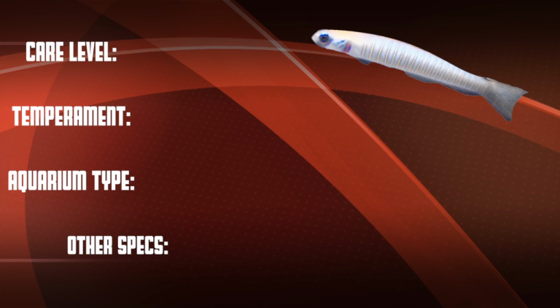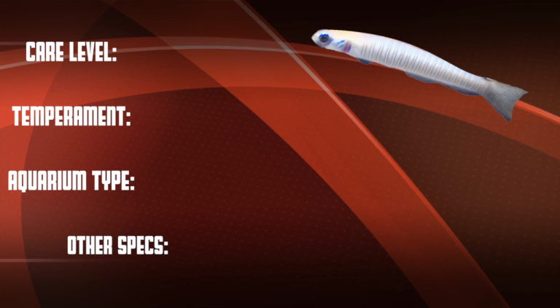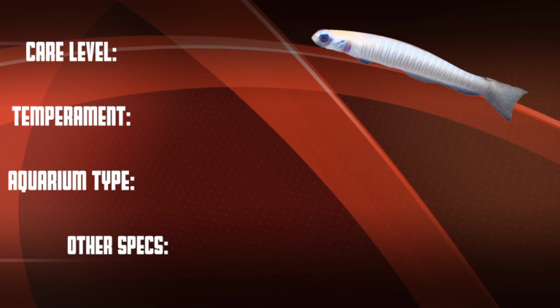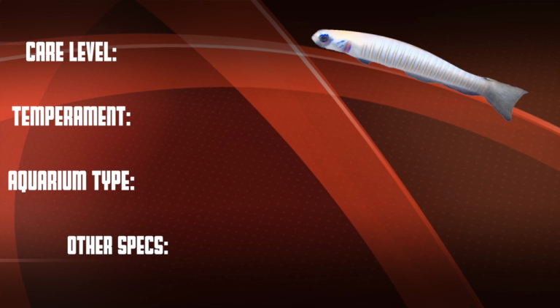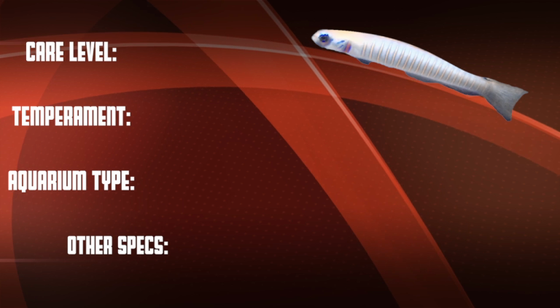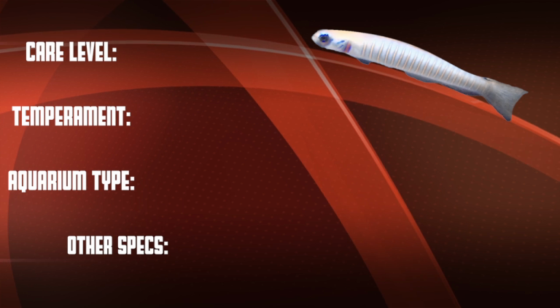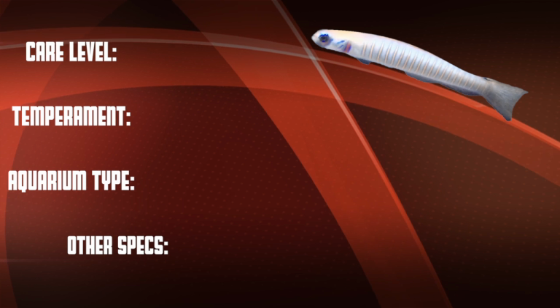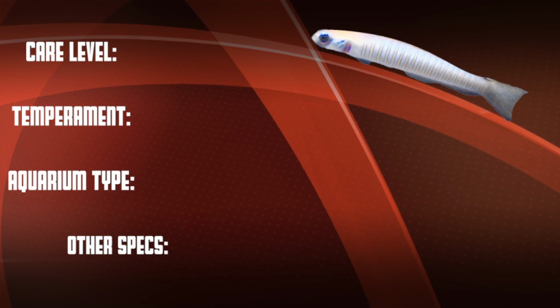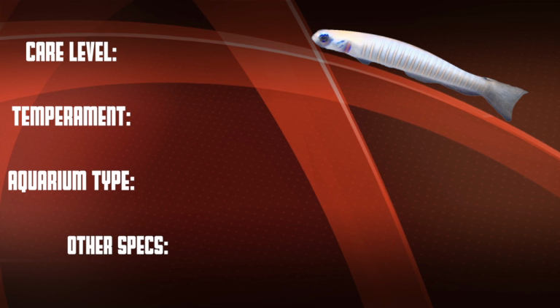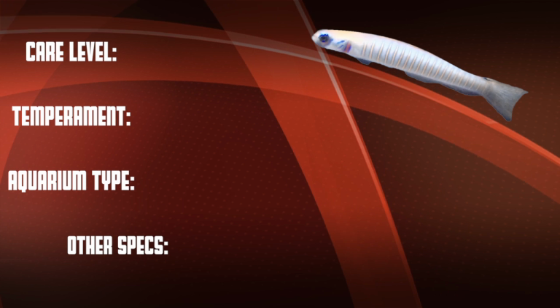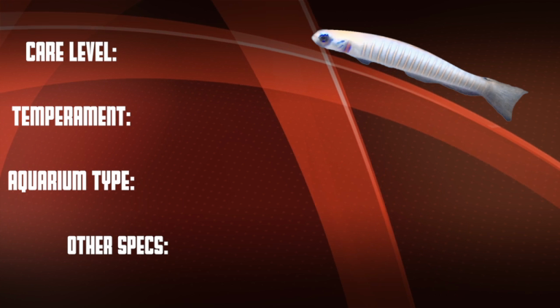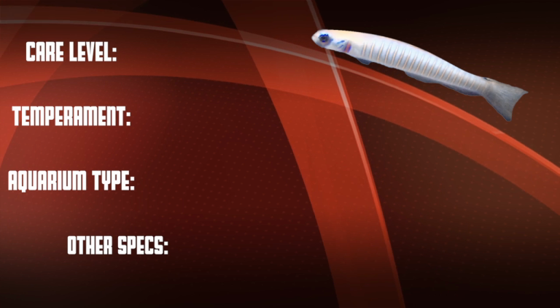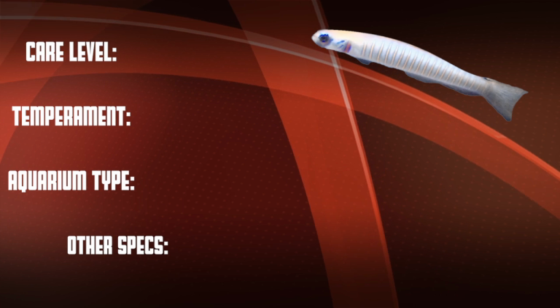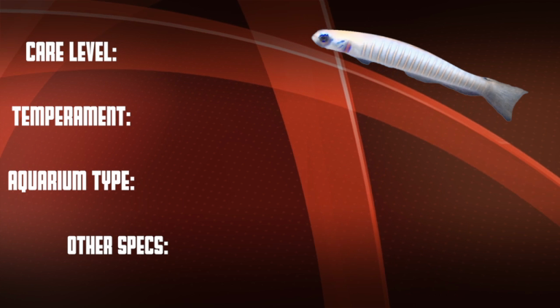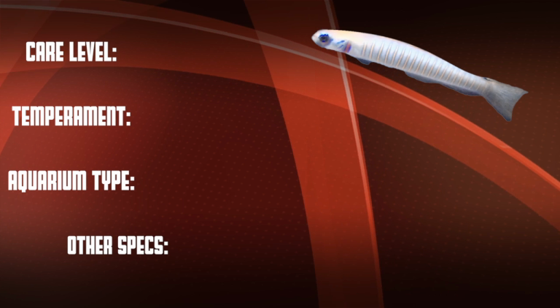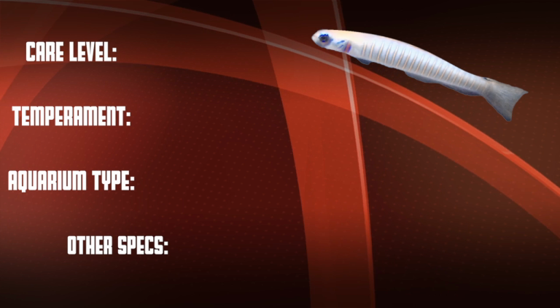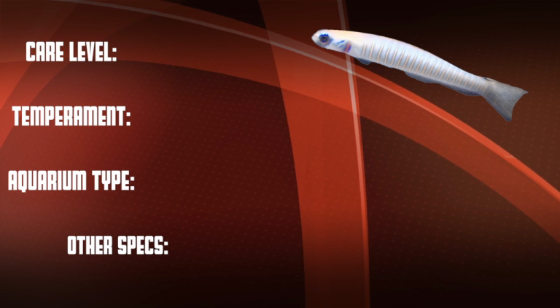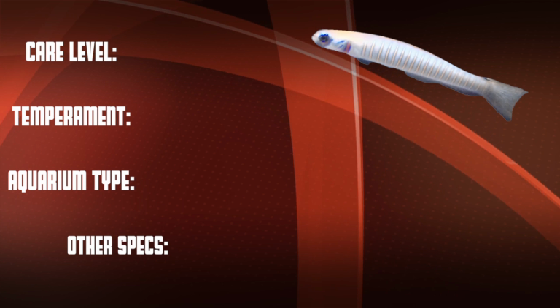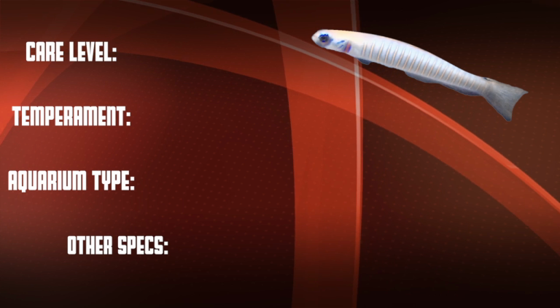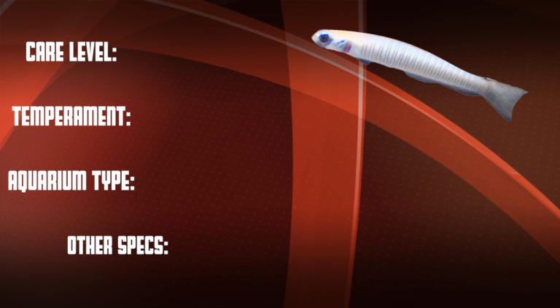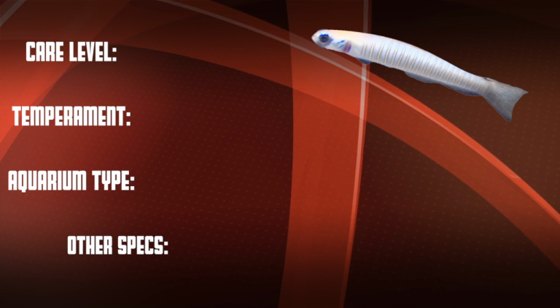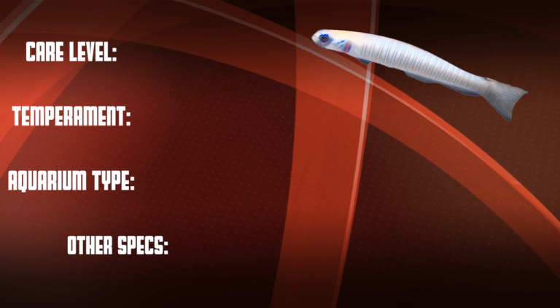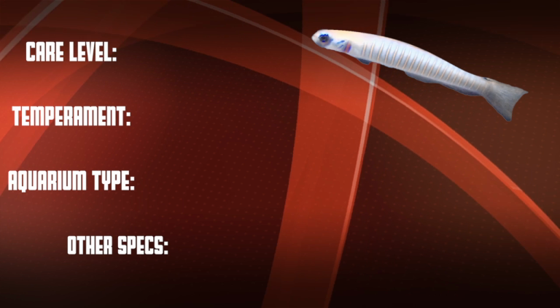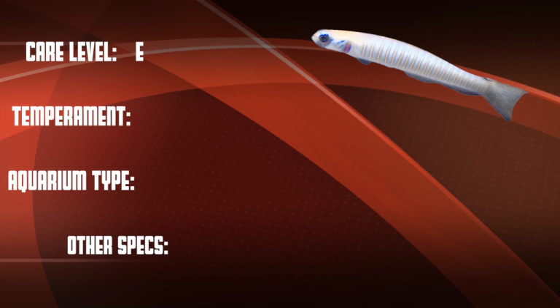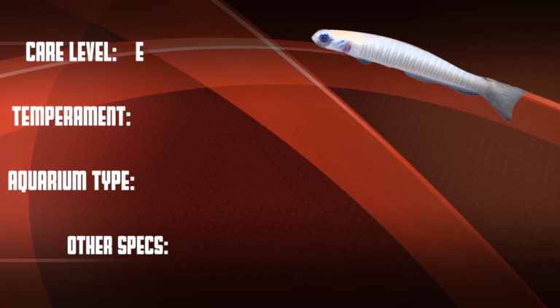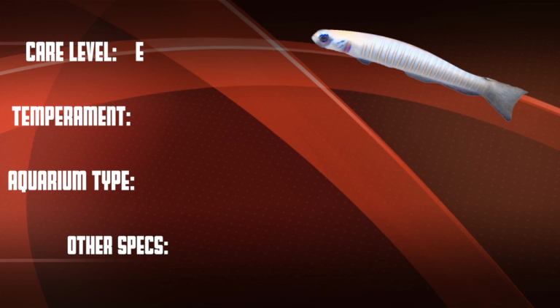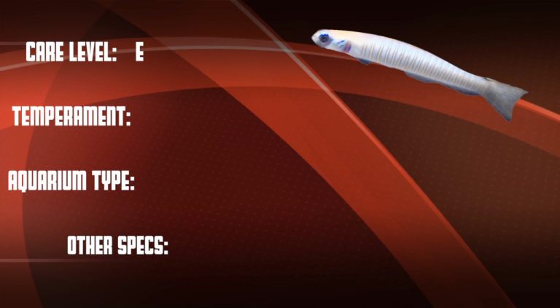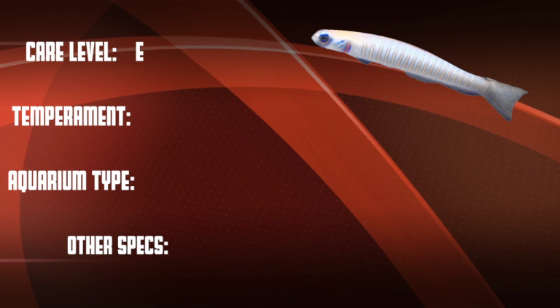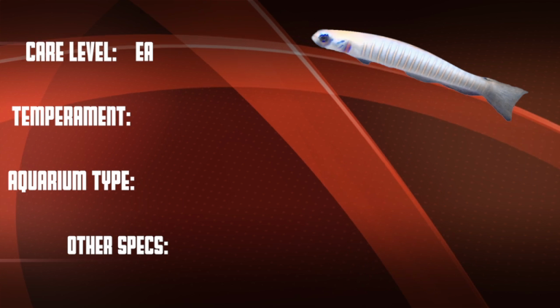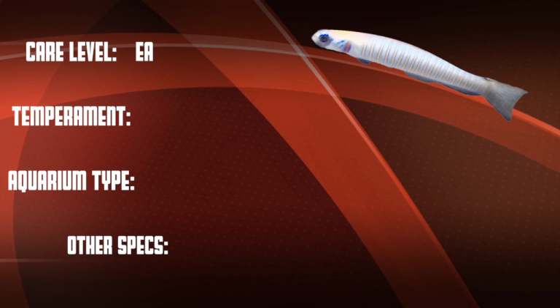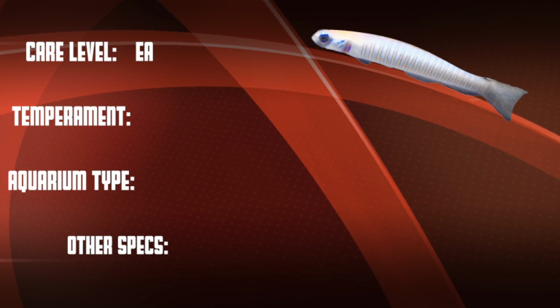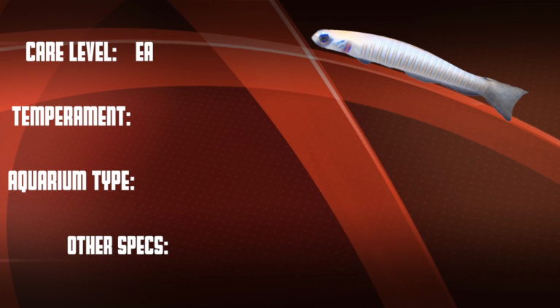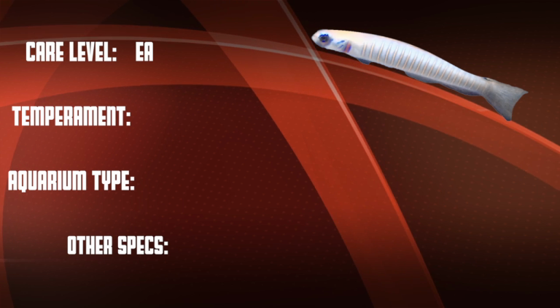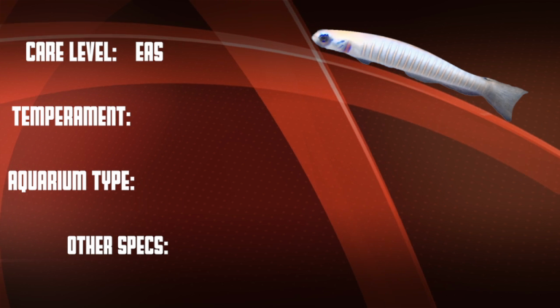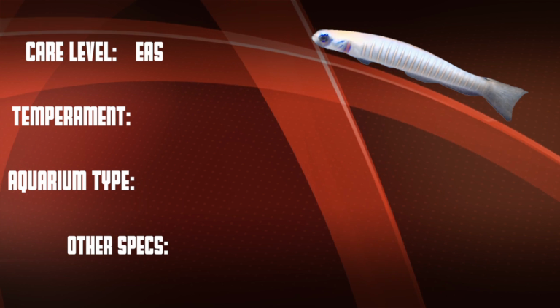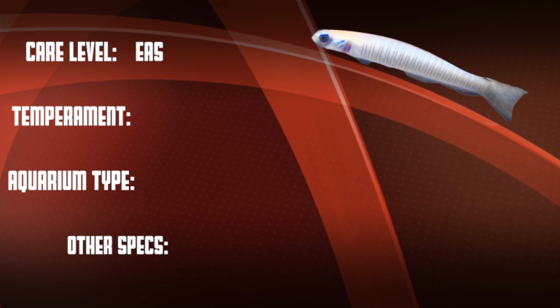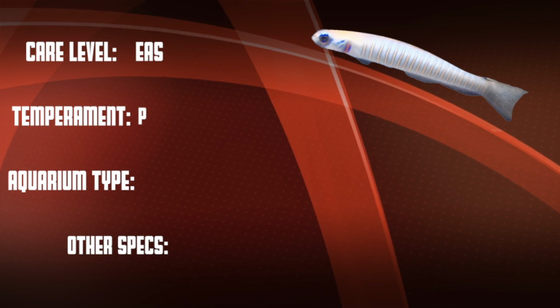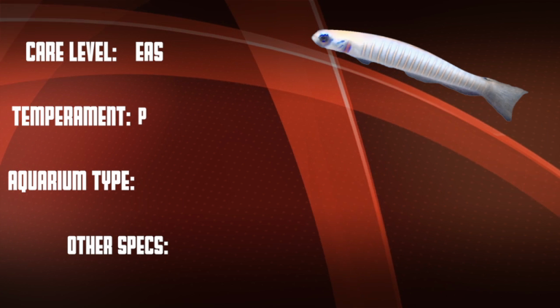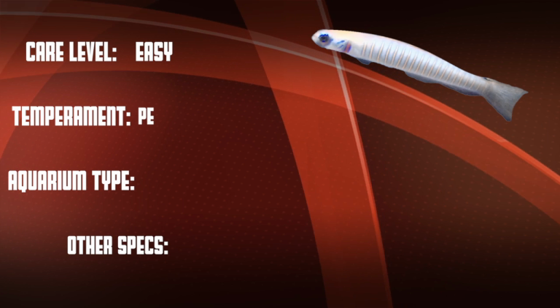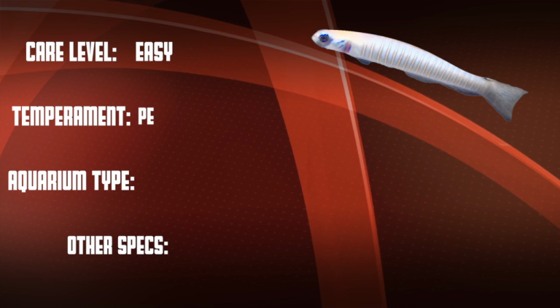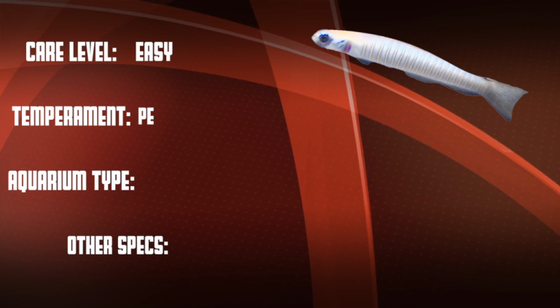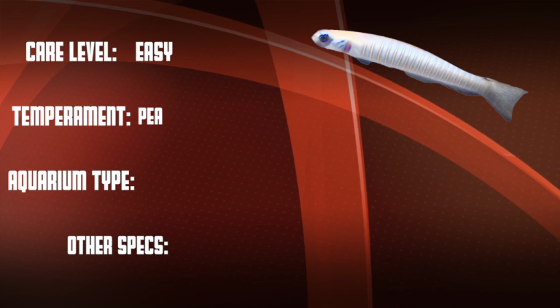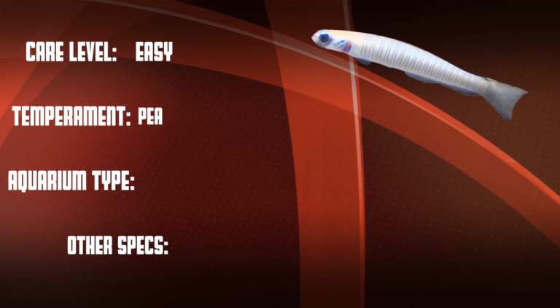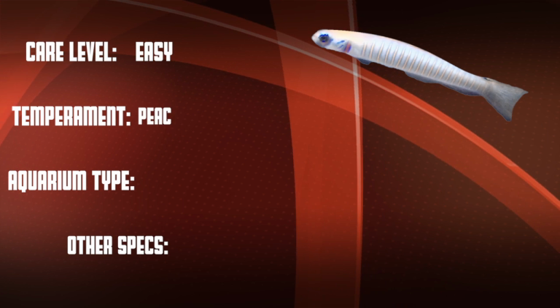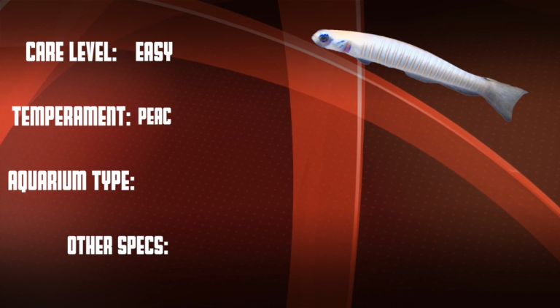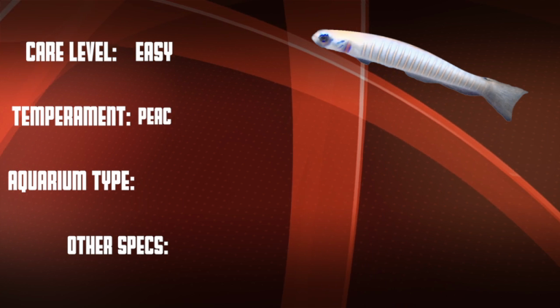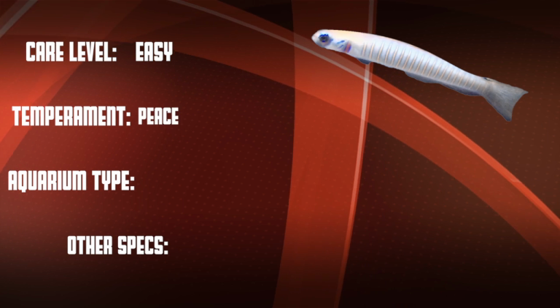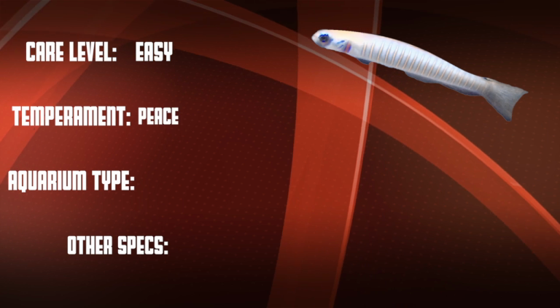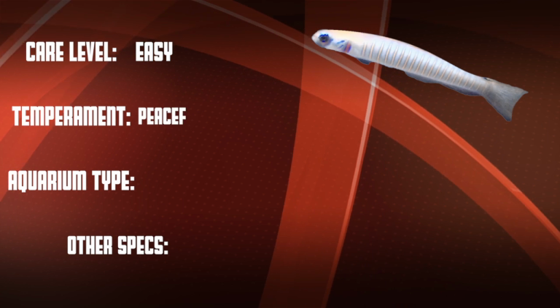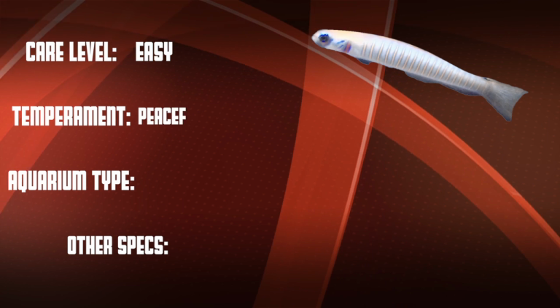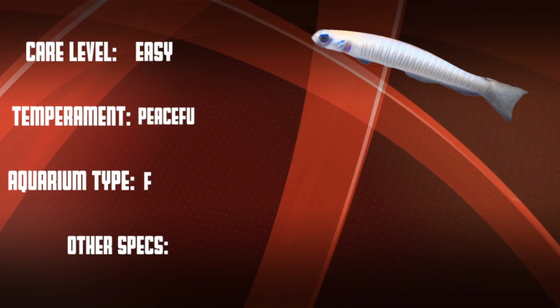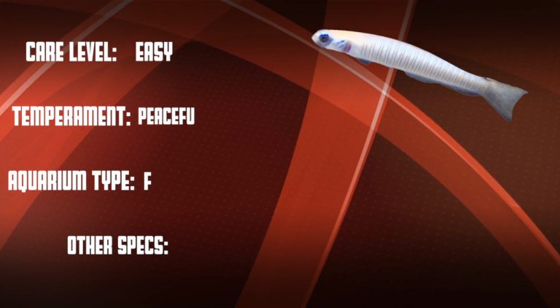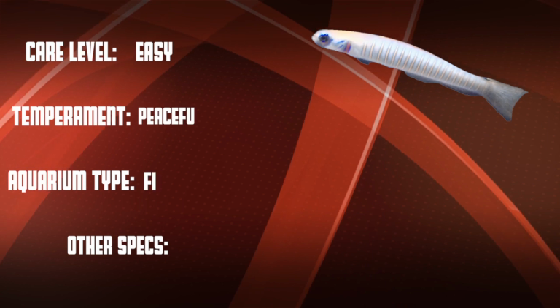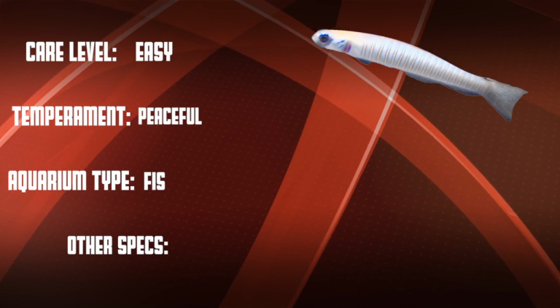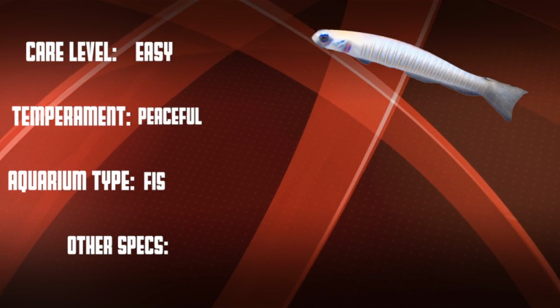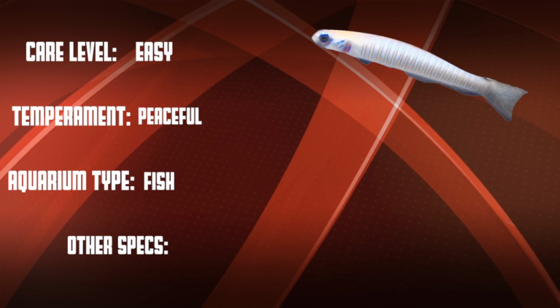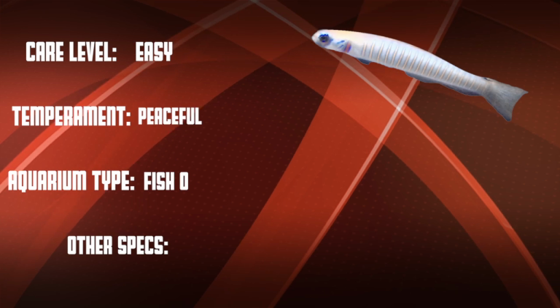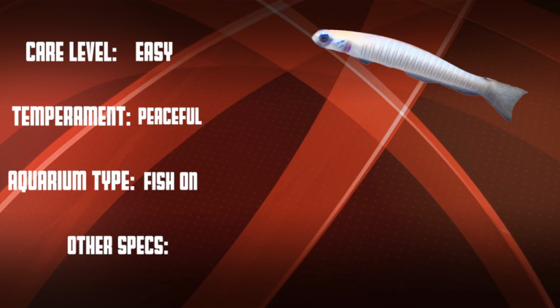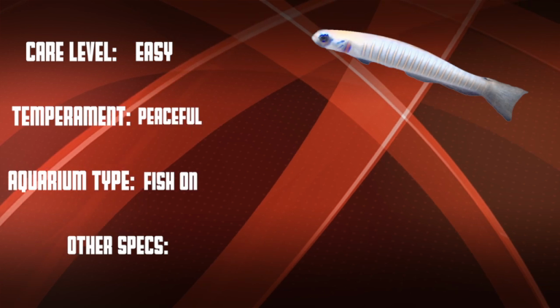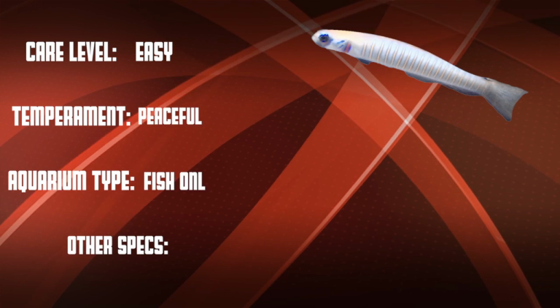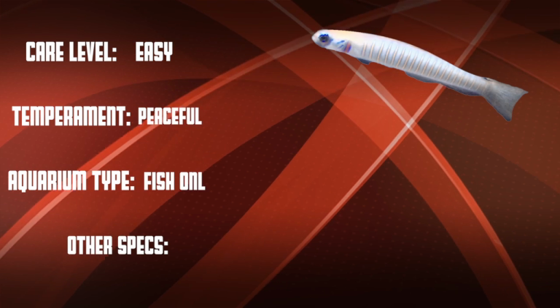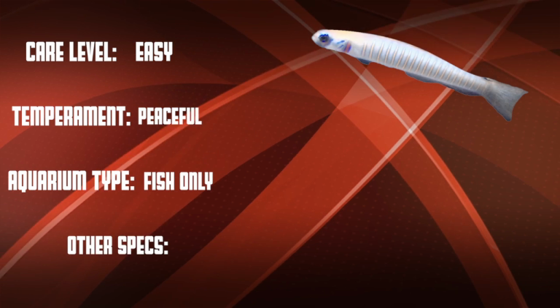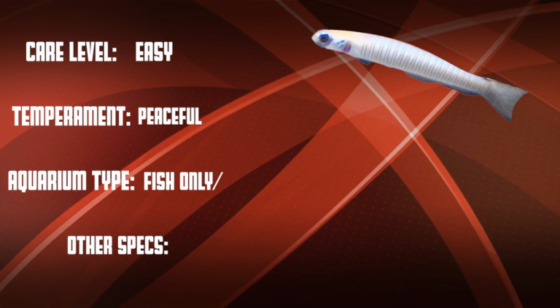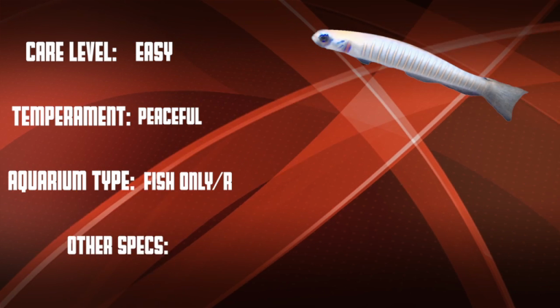Okay, so let's go over our checklist. This is an easy care level fish that is peaceful. They are good in both fish-only and reef tanks.